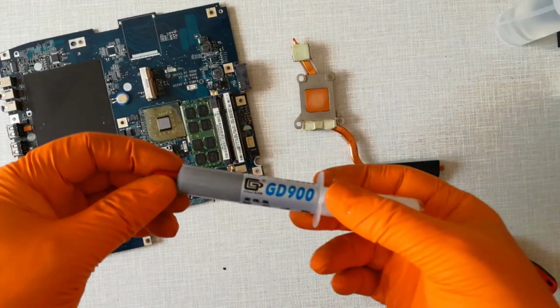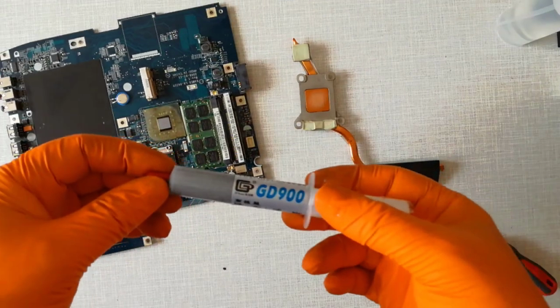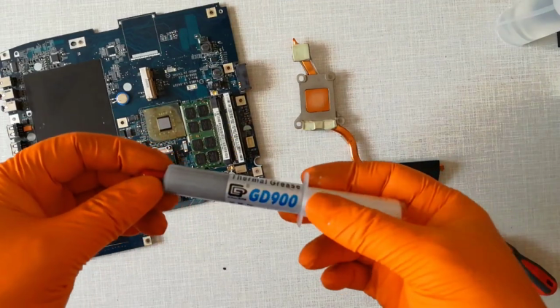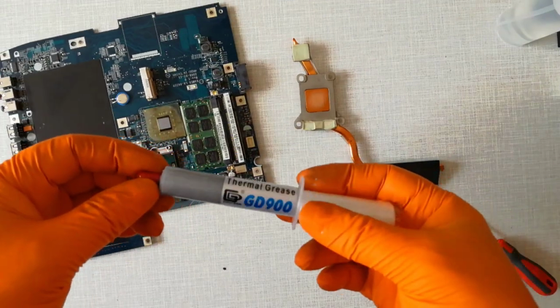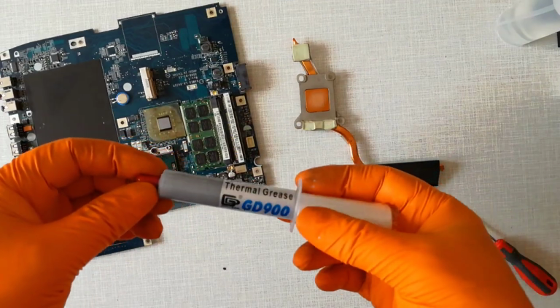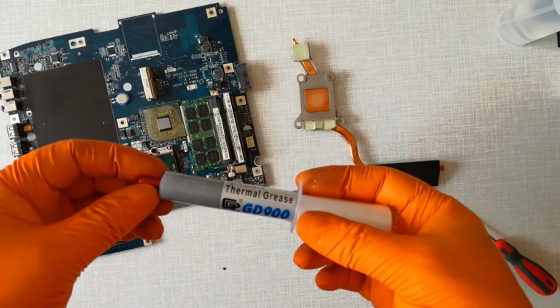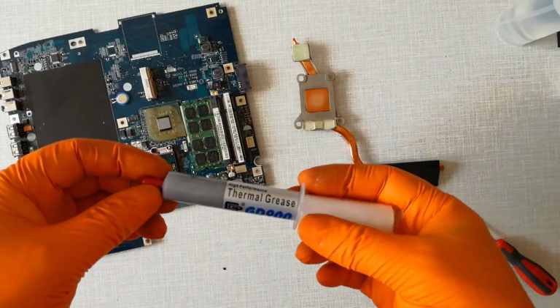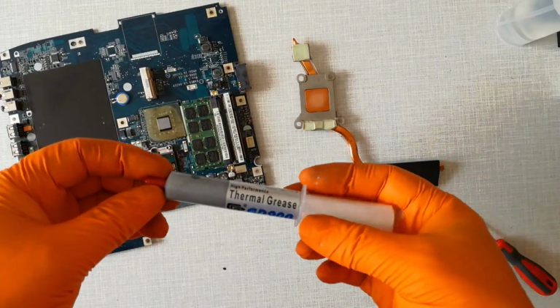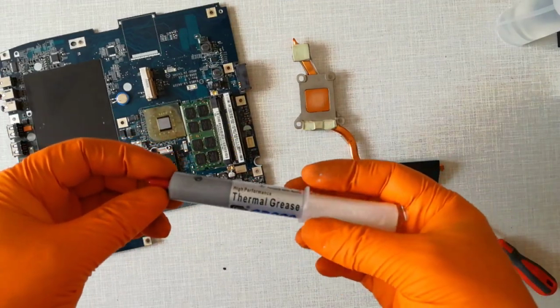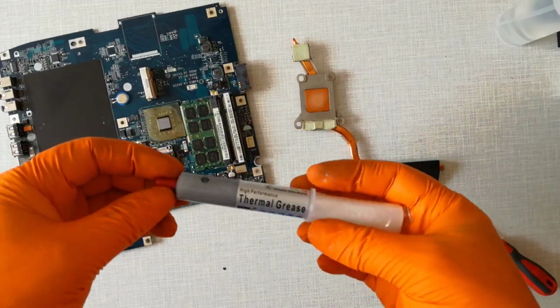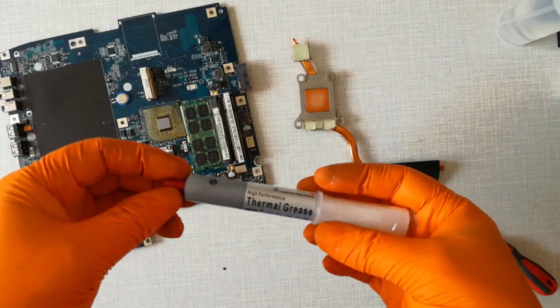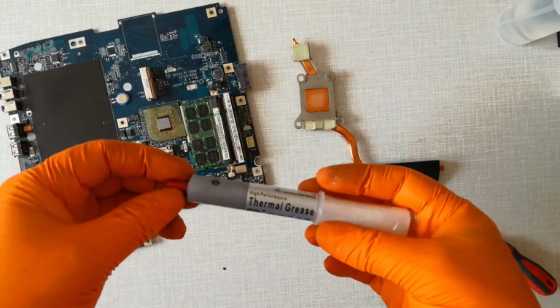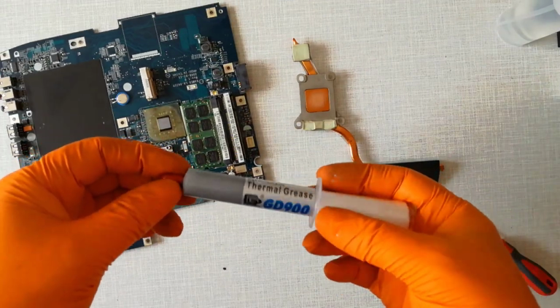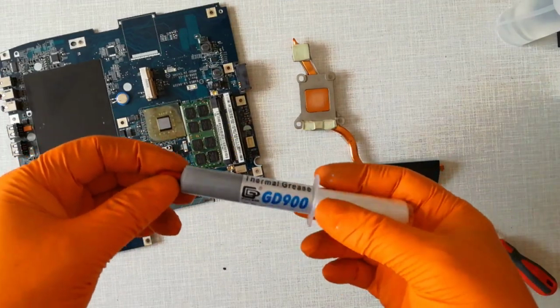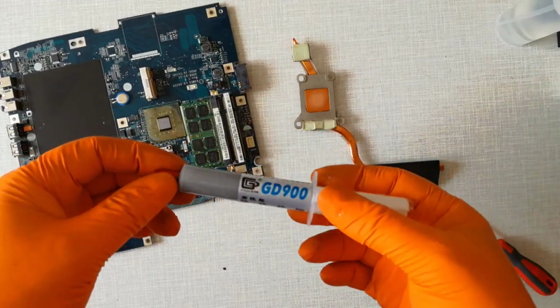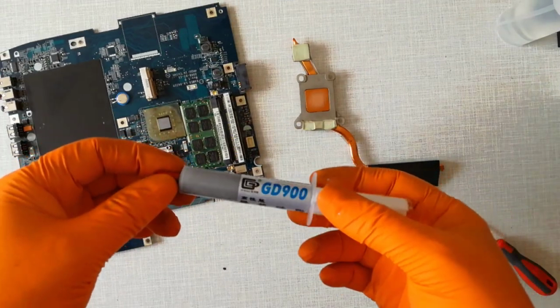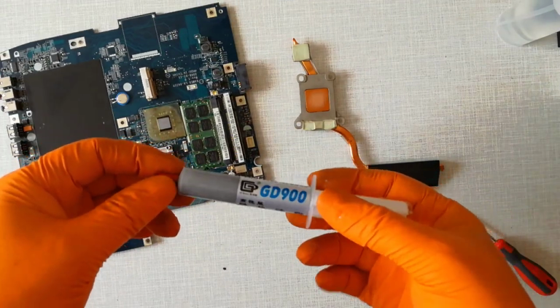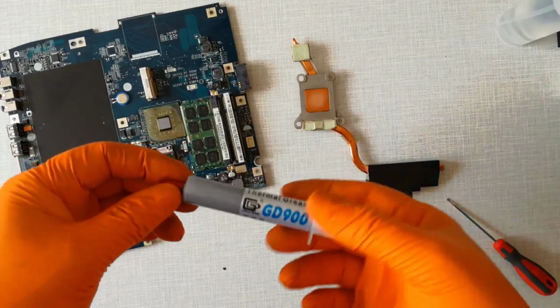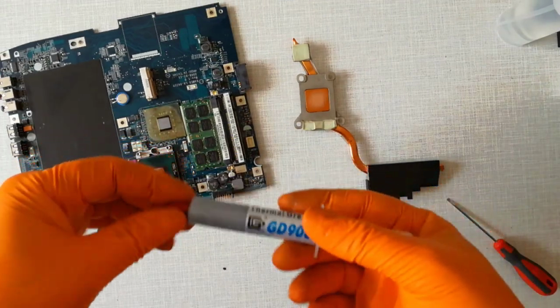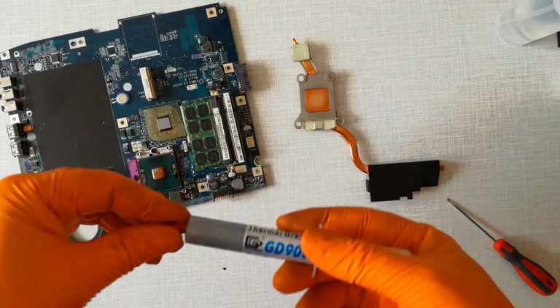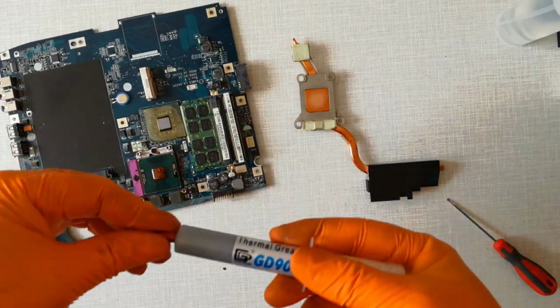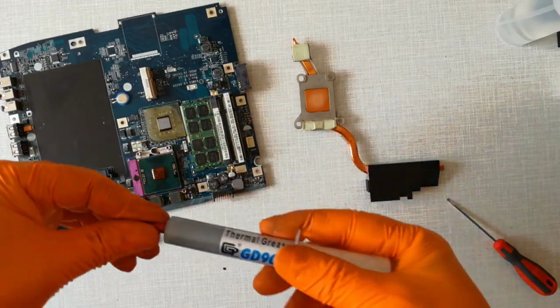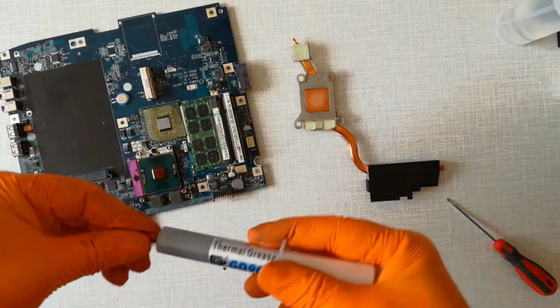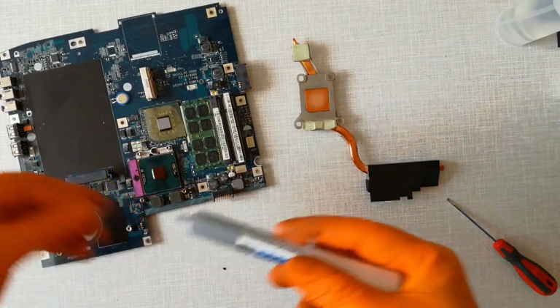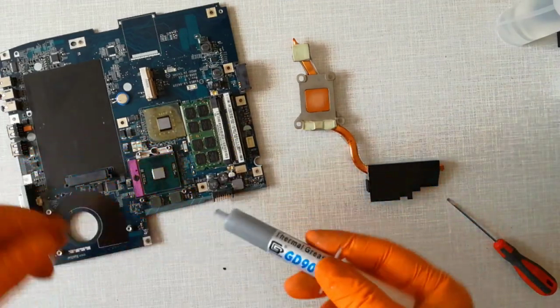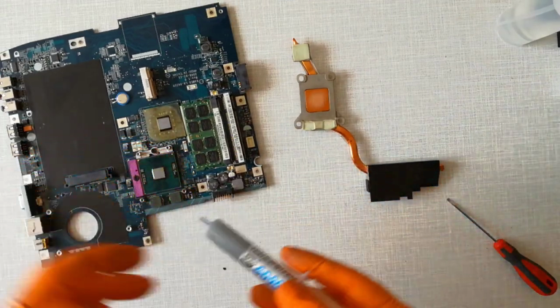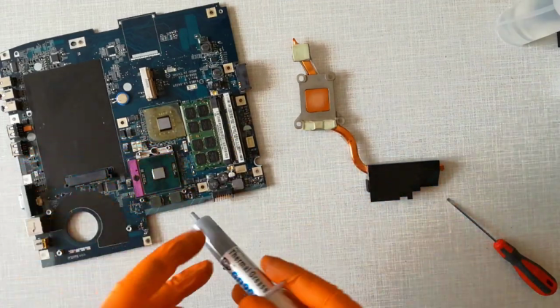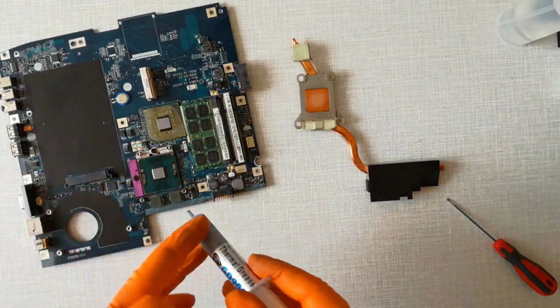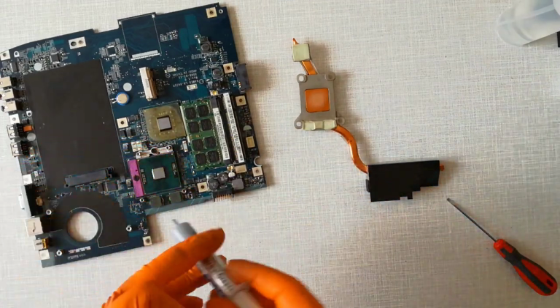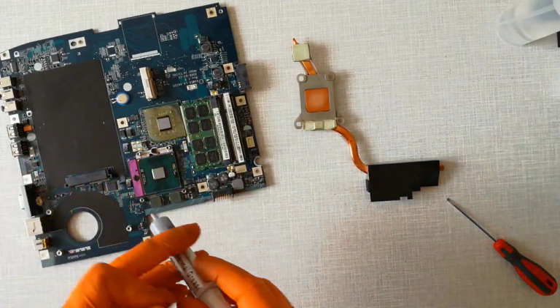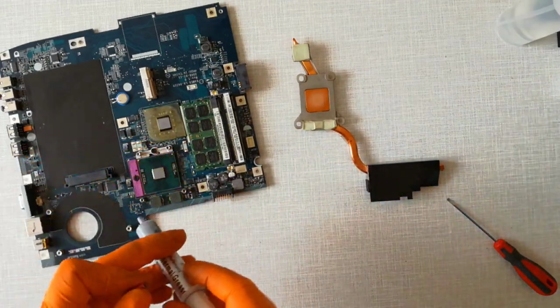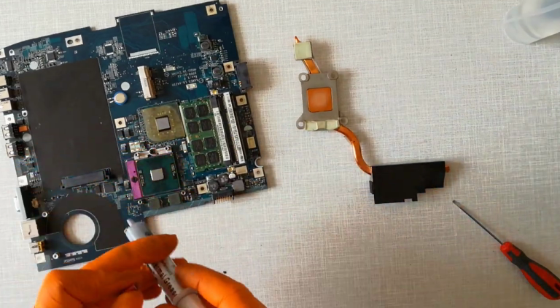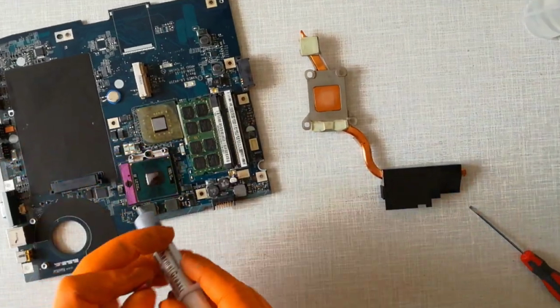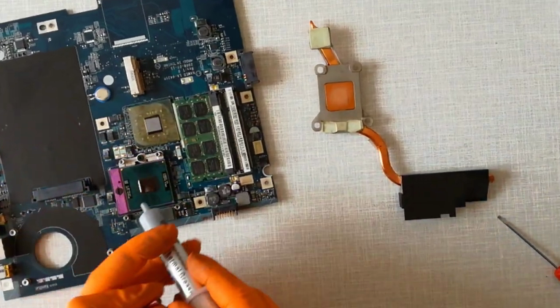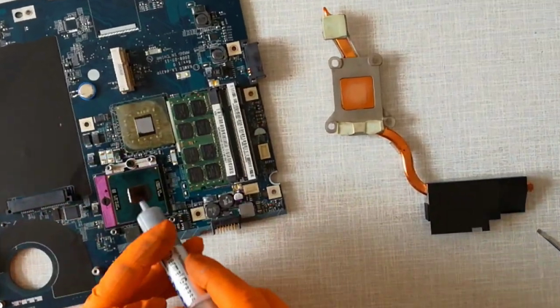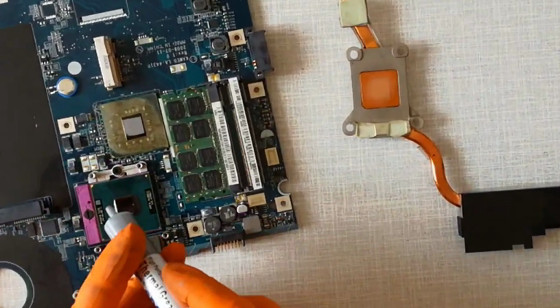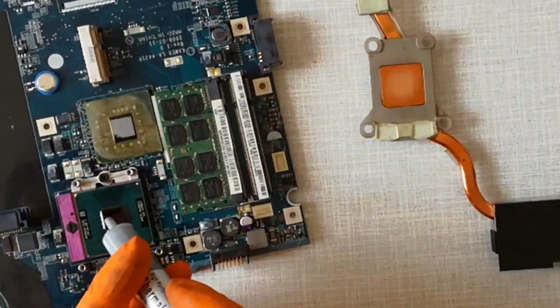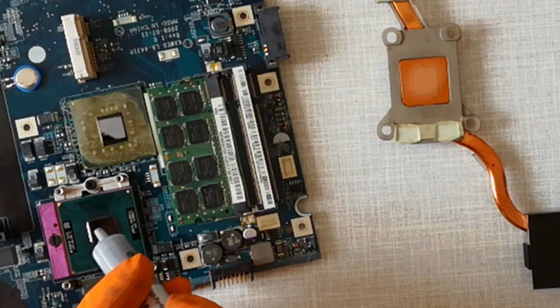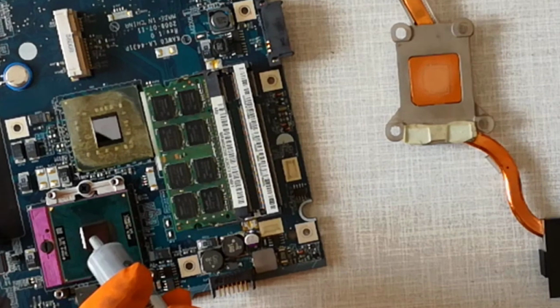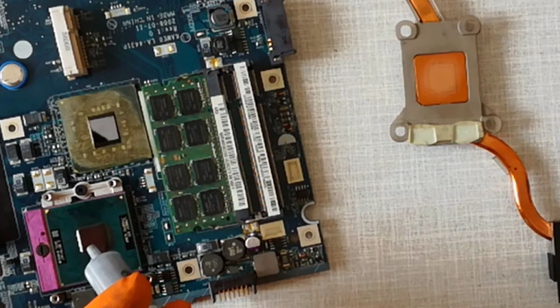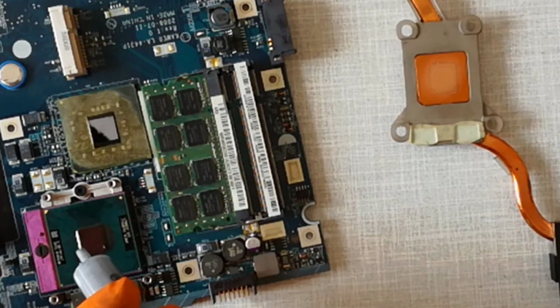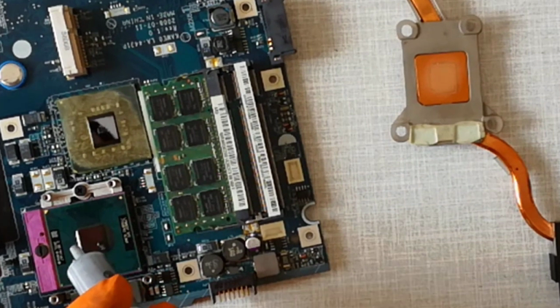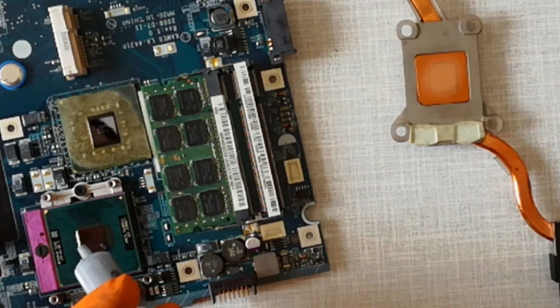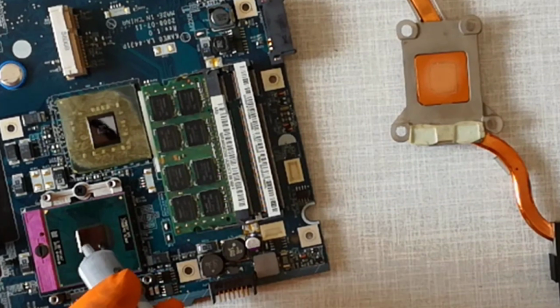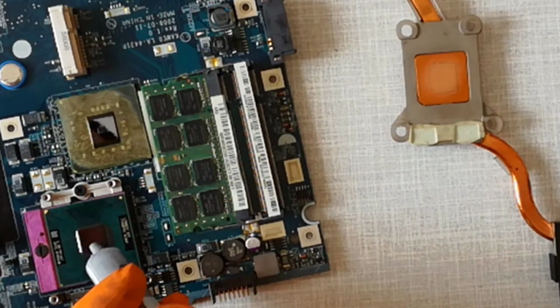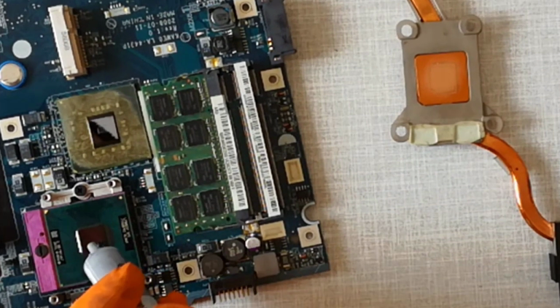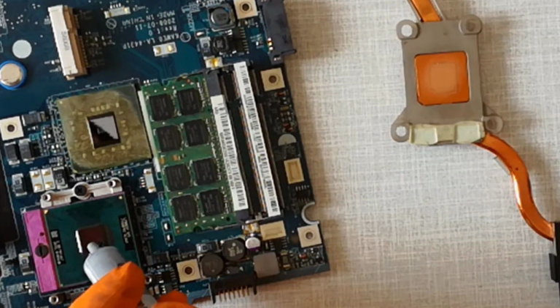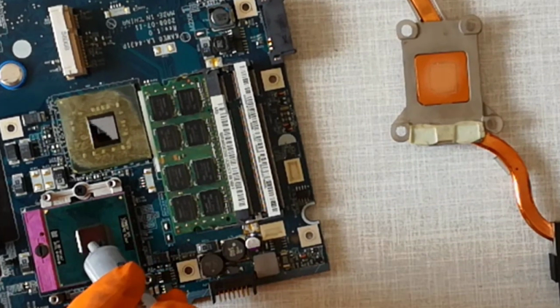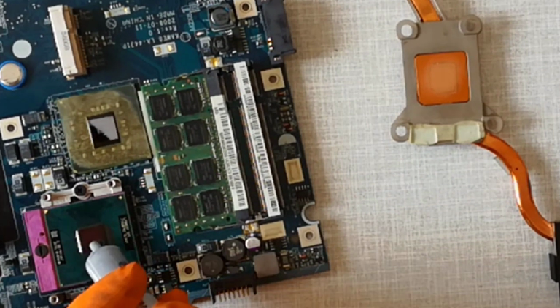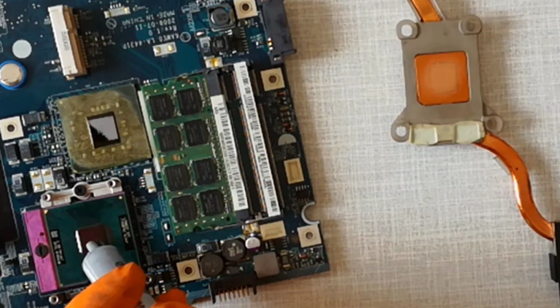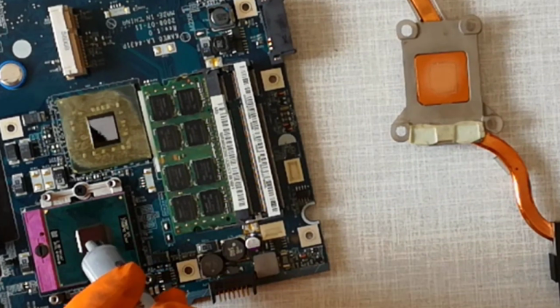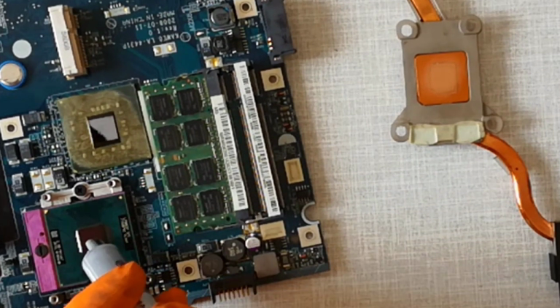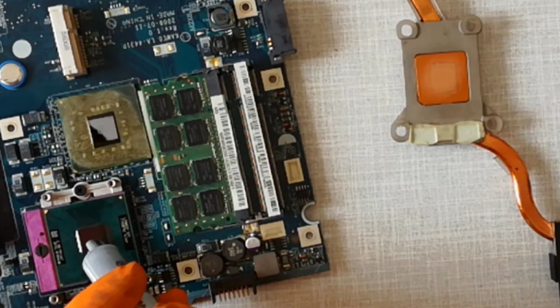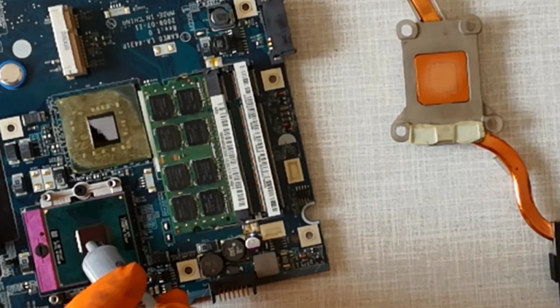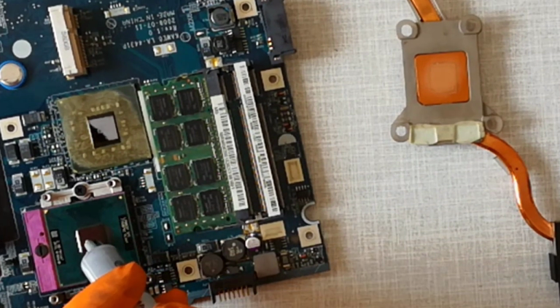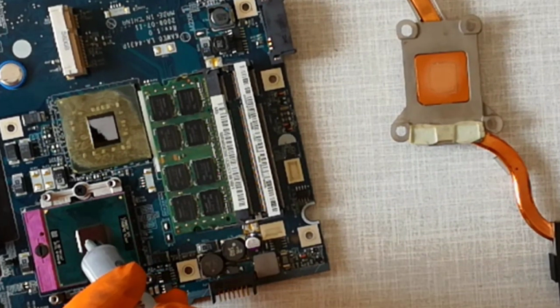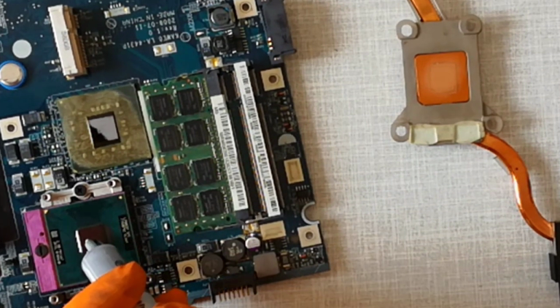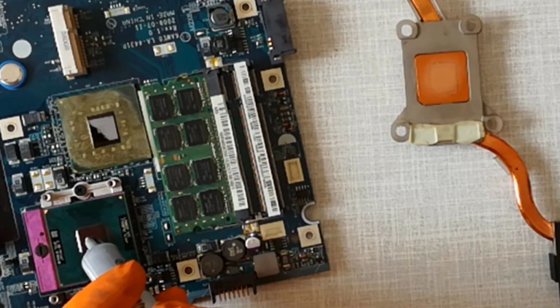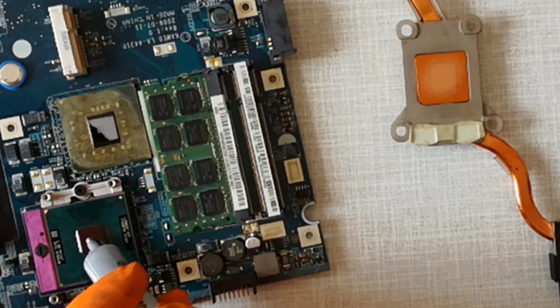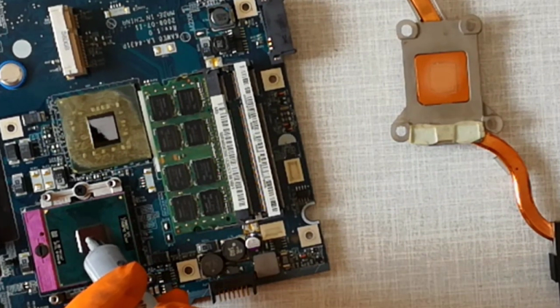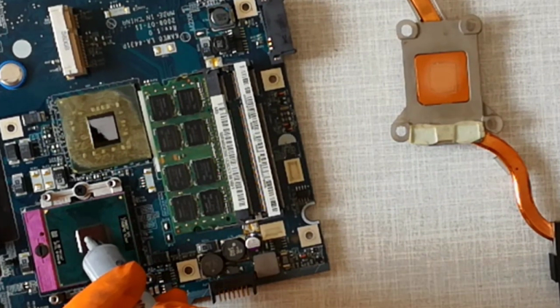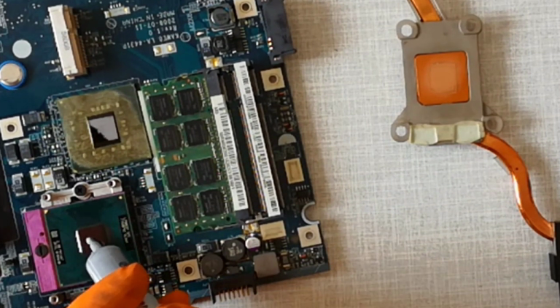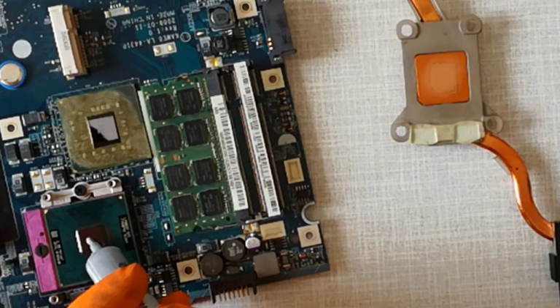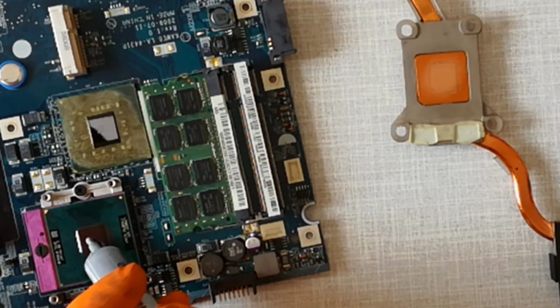Step 22, I apply the thermal paste on the CPU and I start to reassemble the laptop.